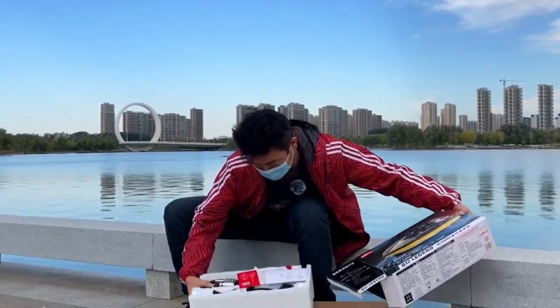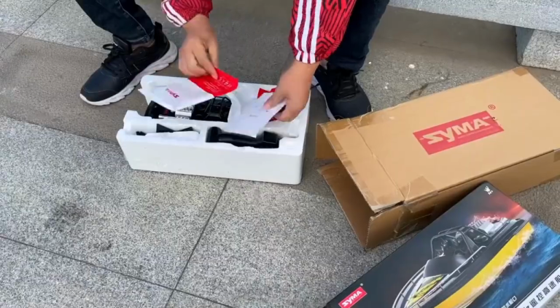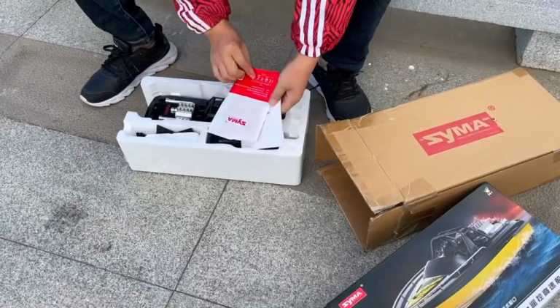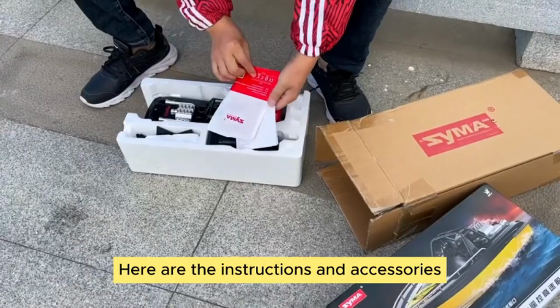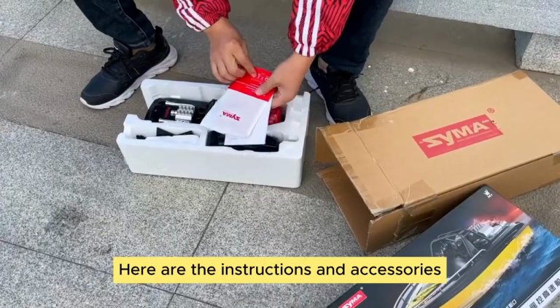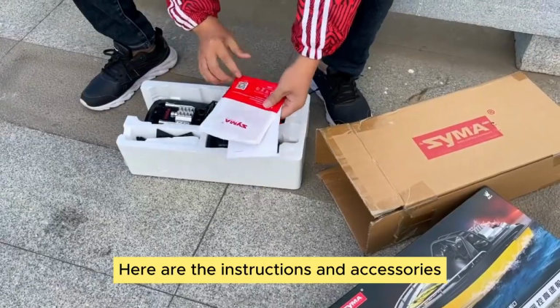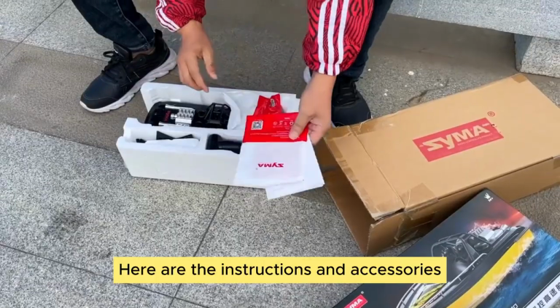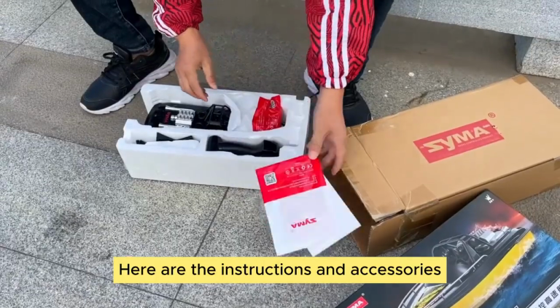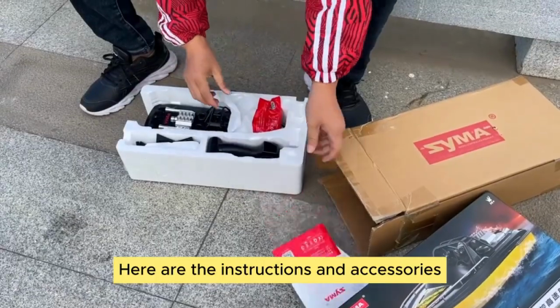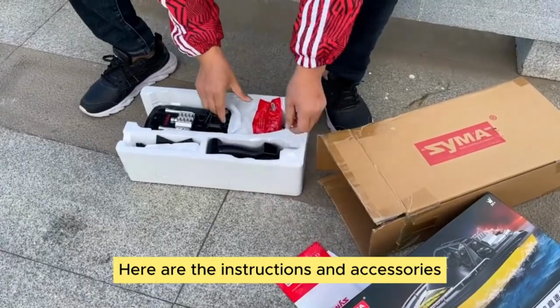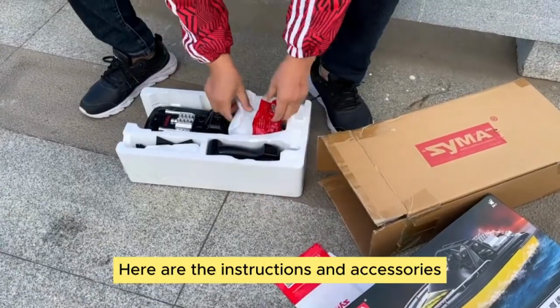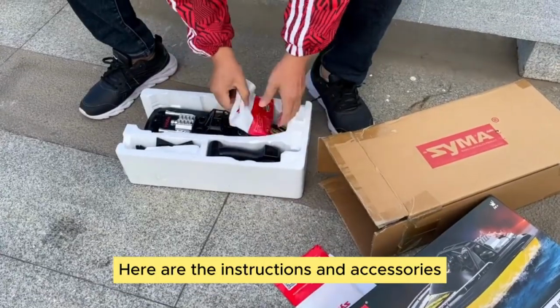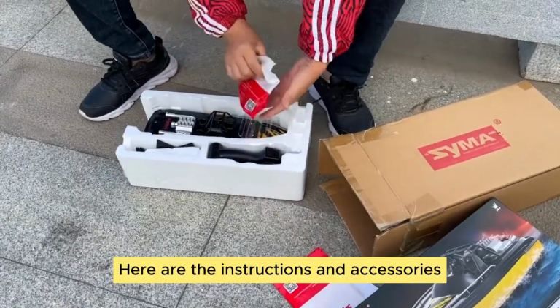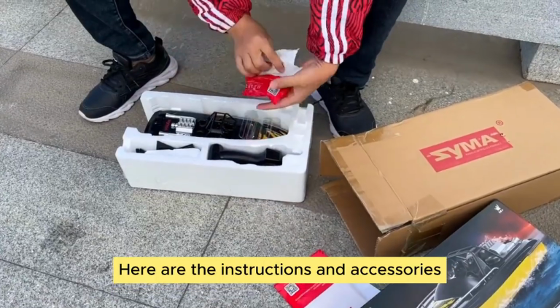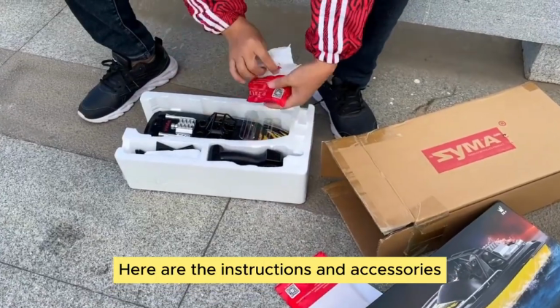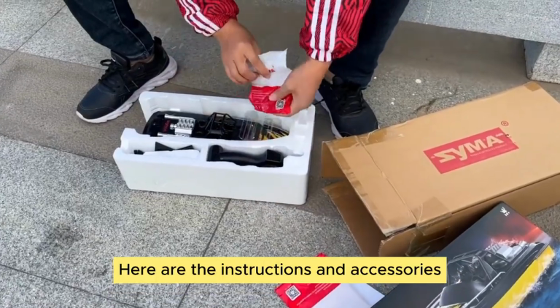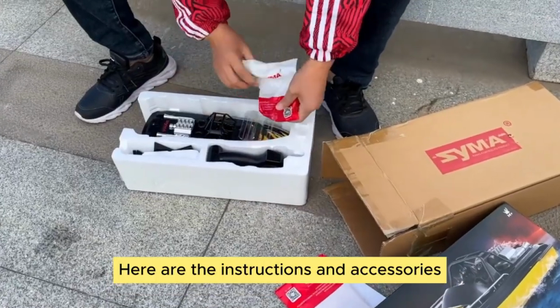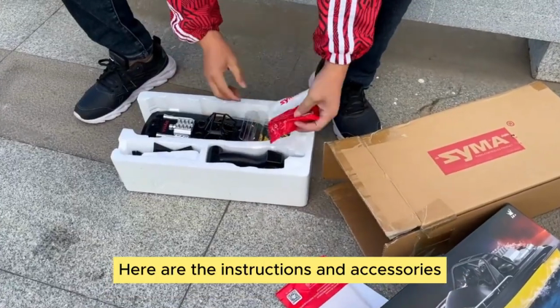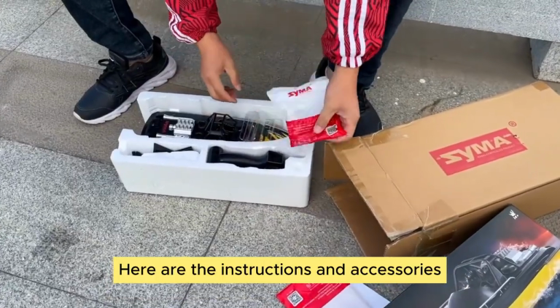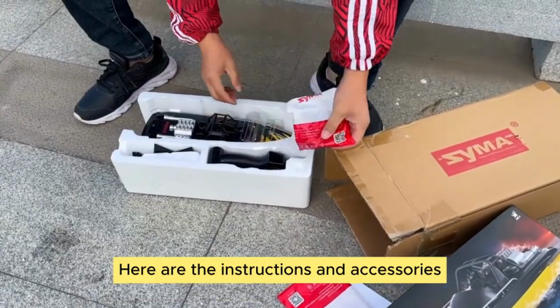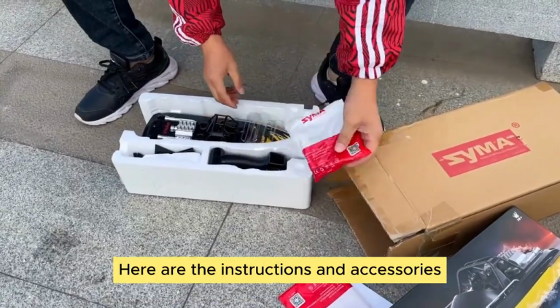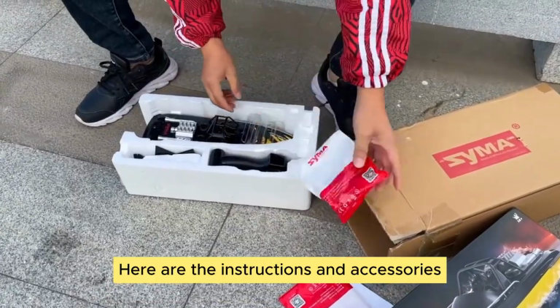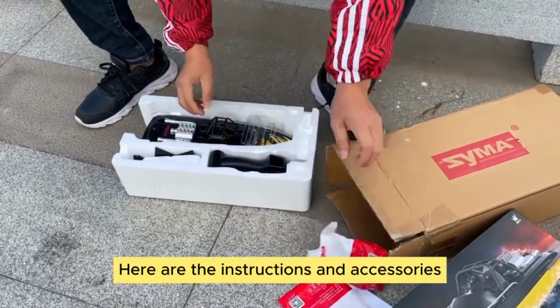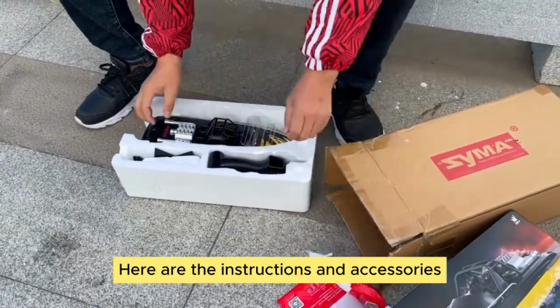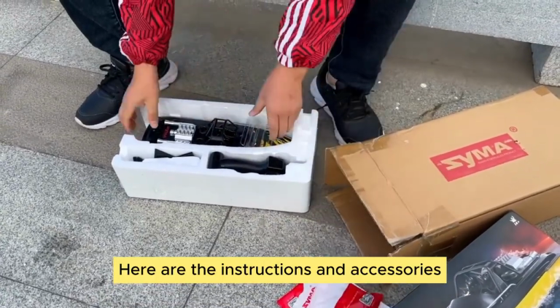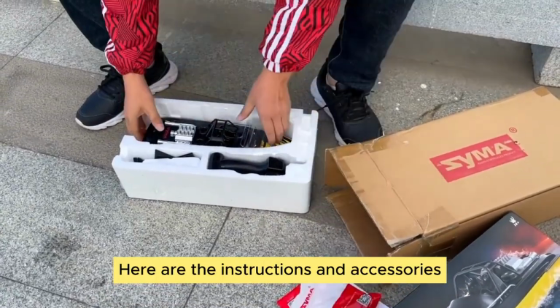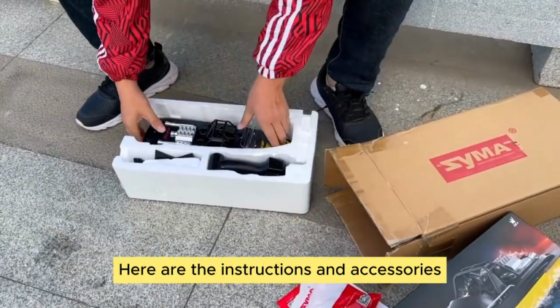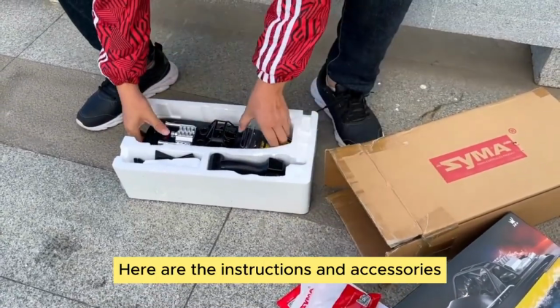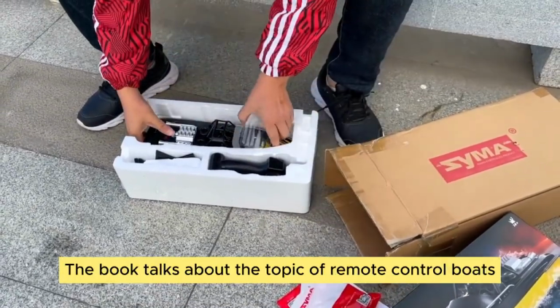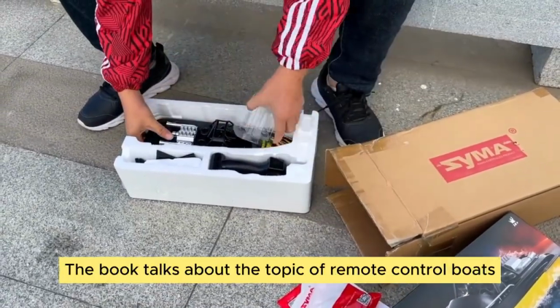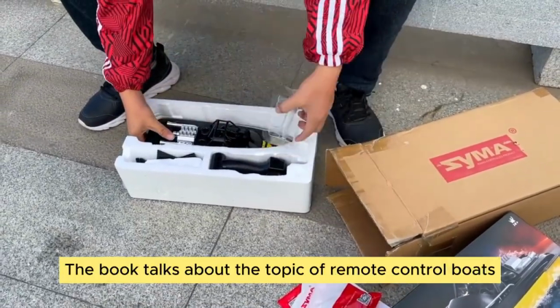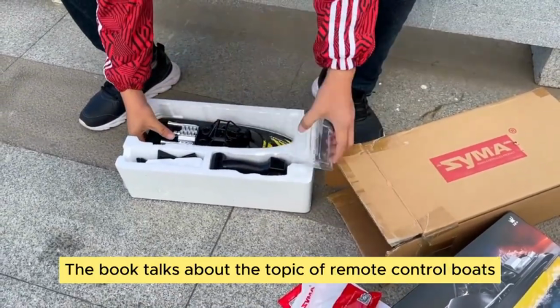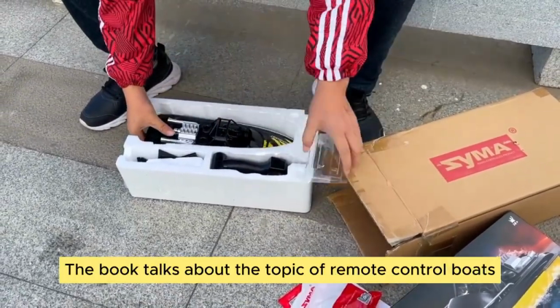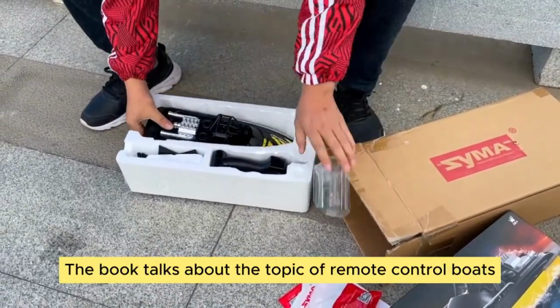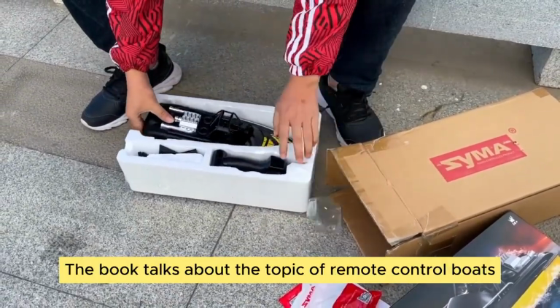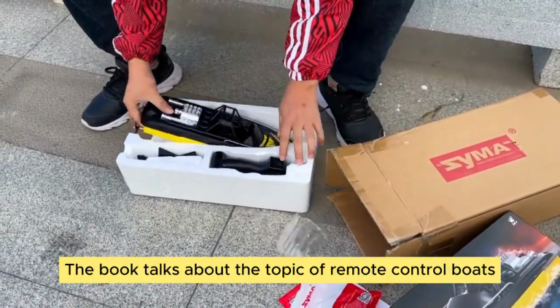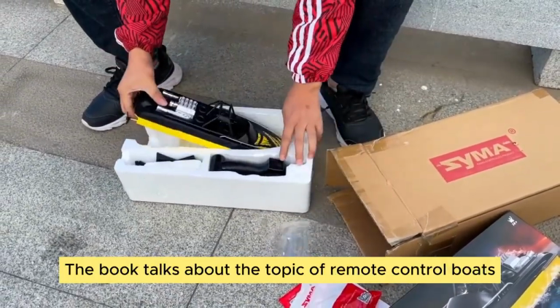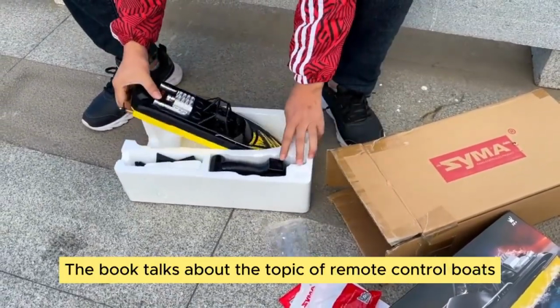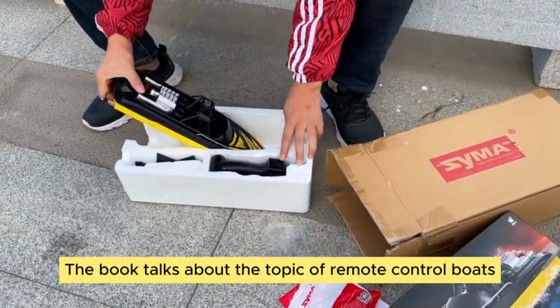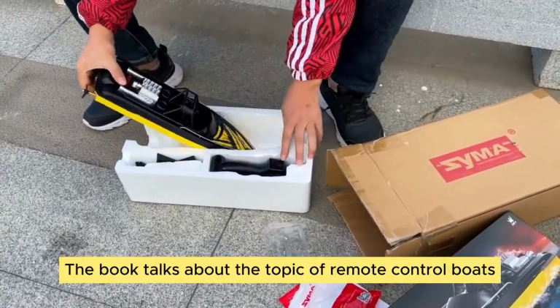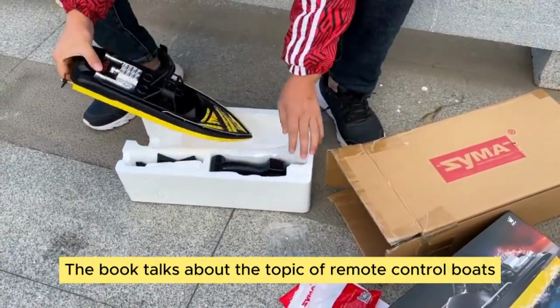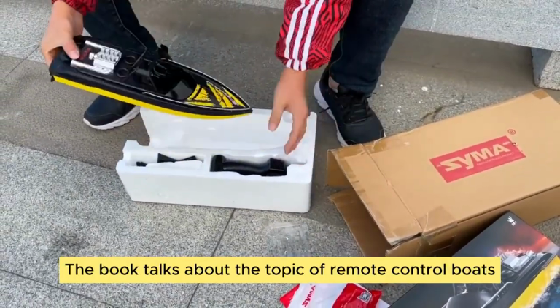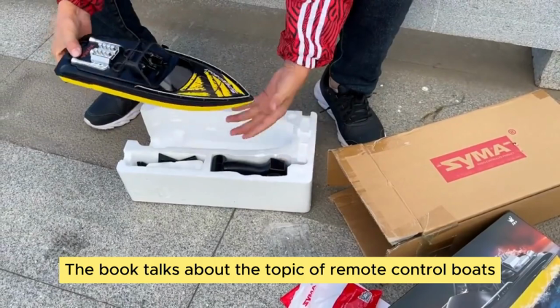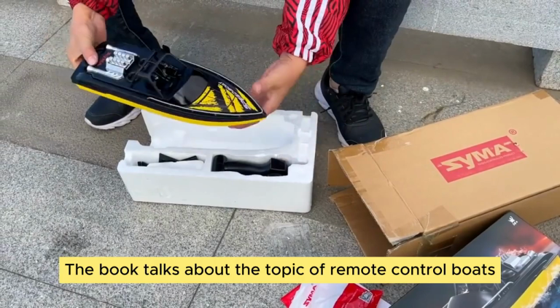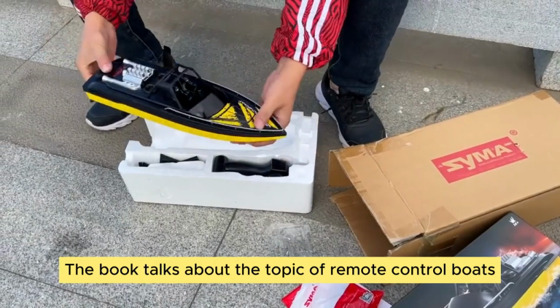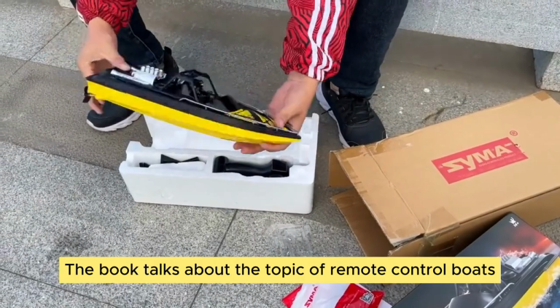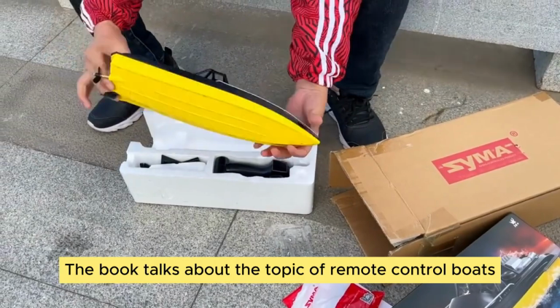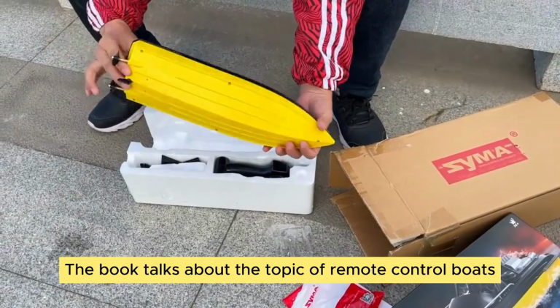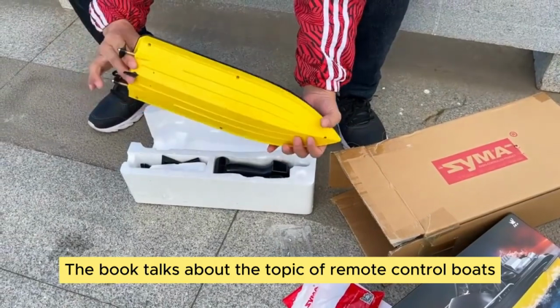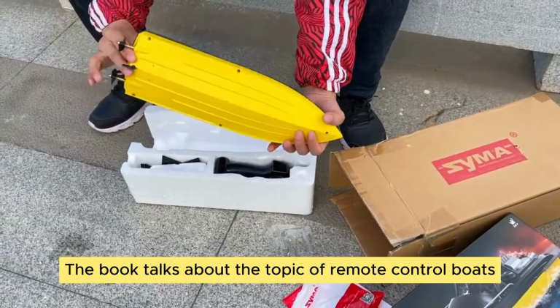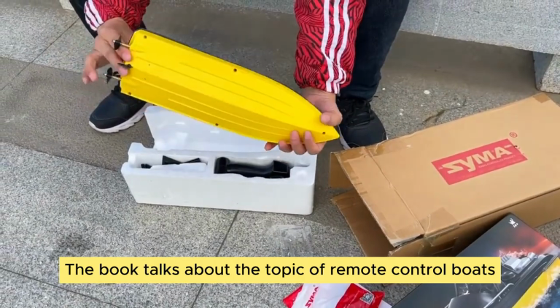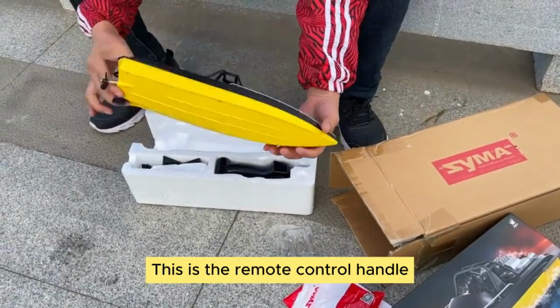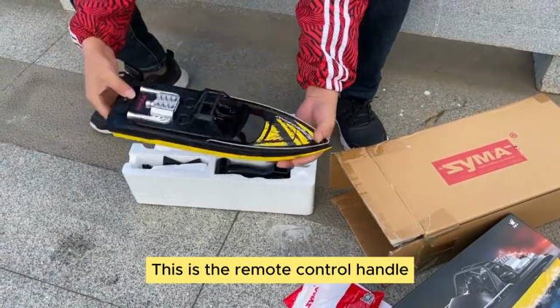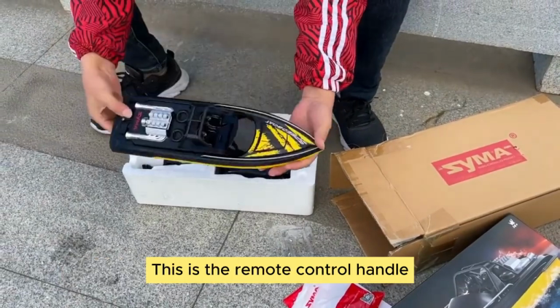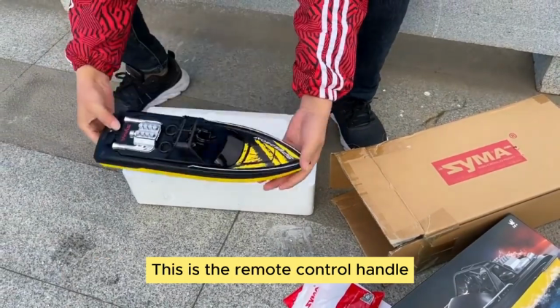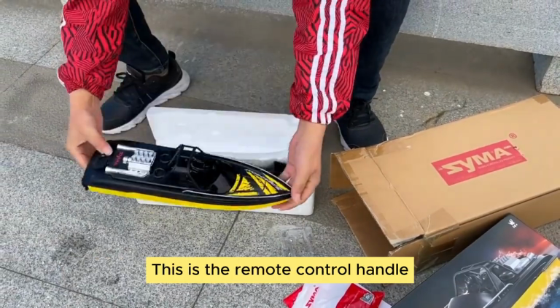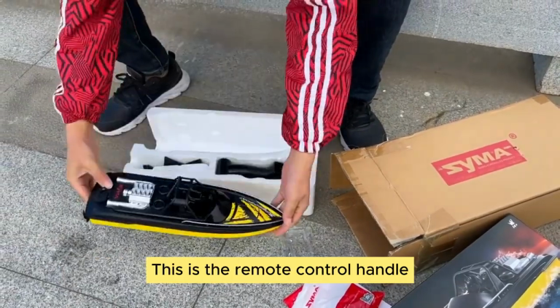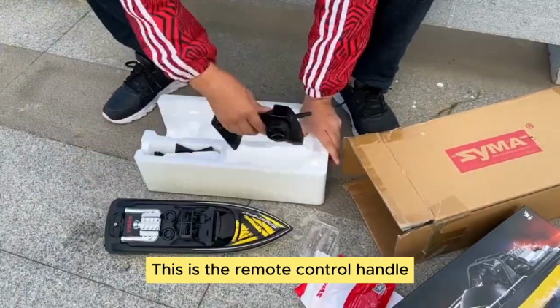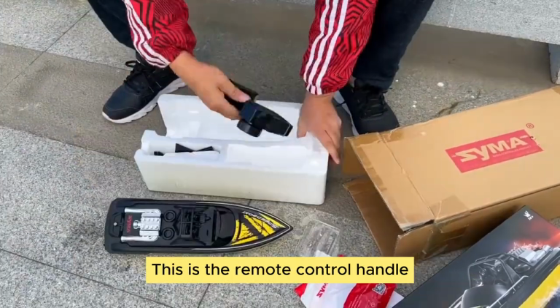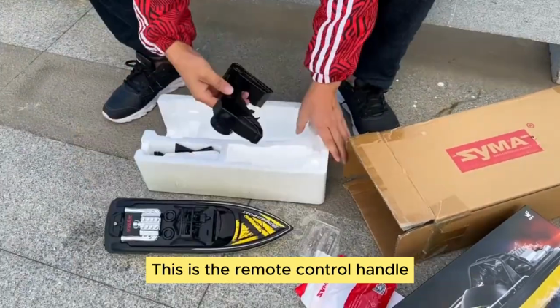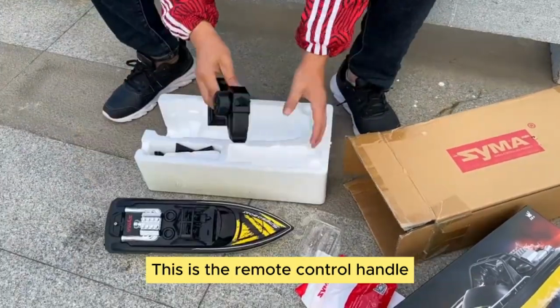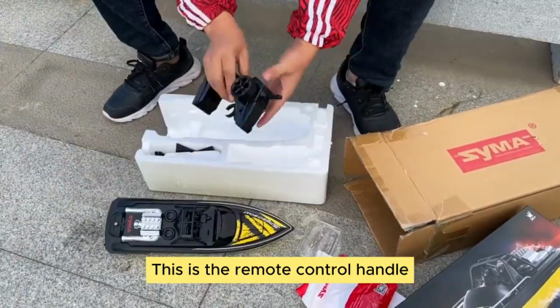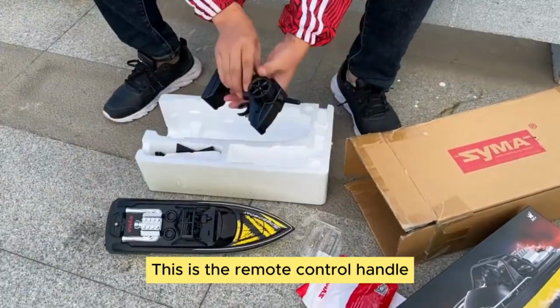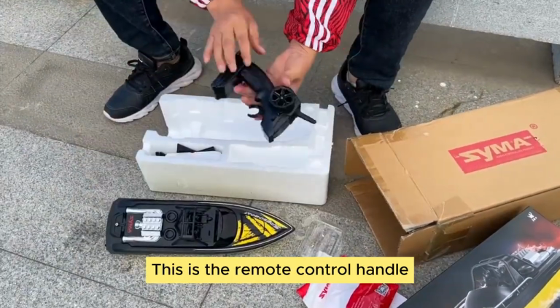Here are the instructions and accessories. The book talks about the topic of remote control boats. This is the remote control.